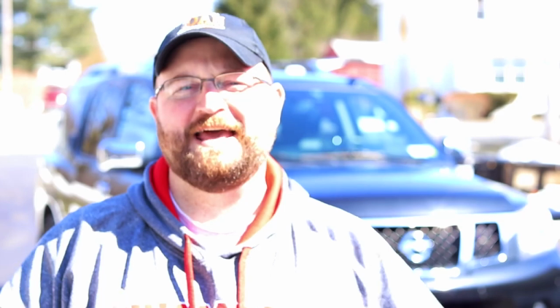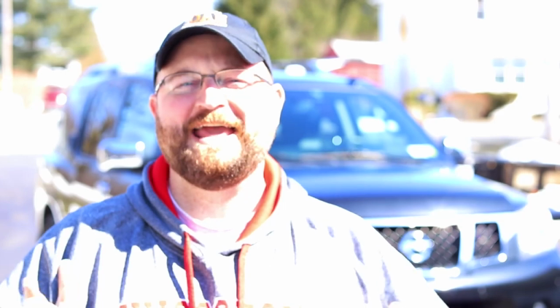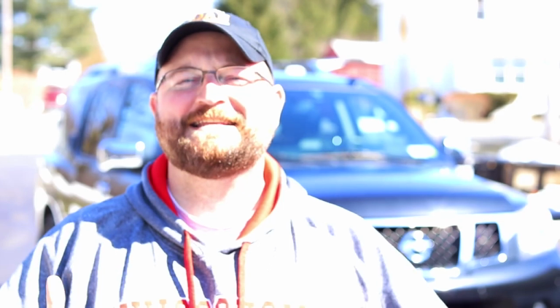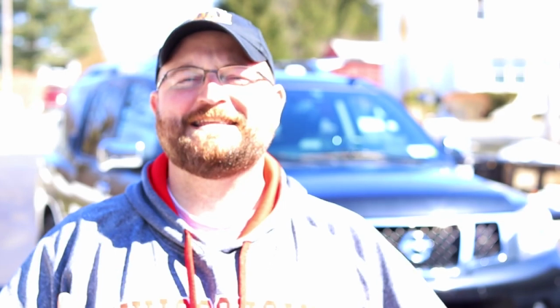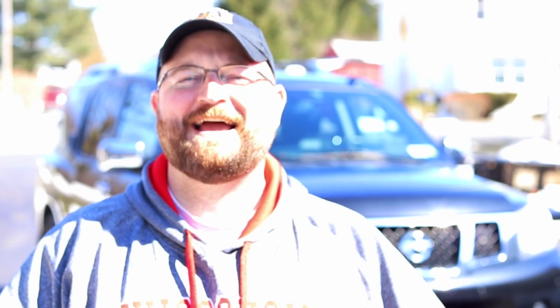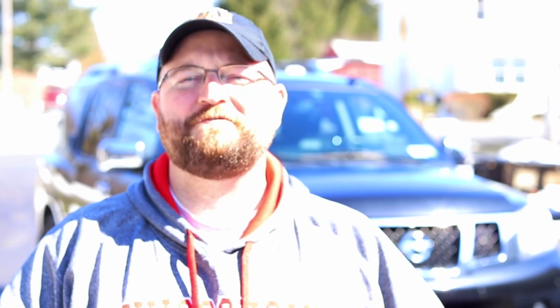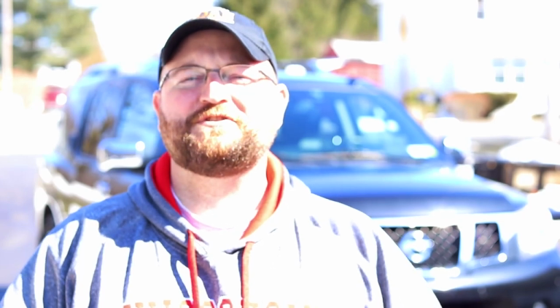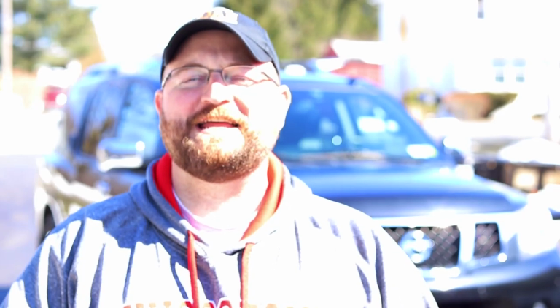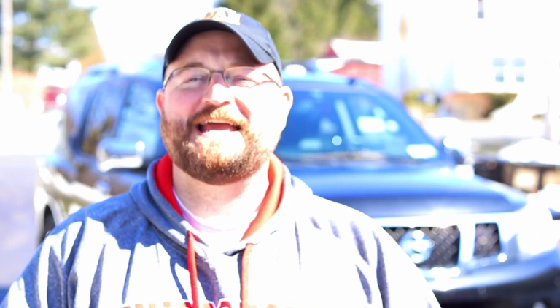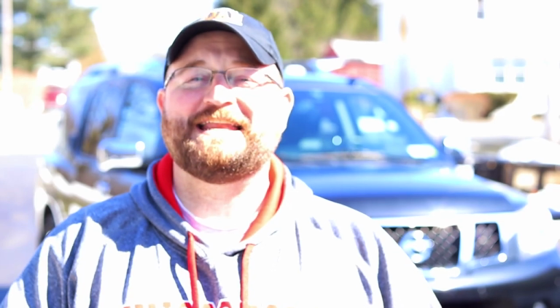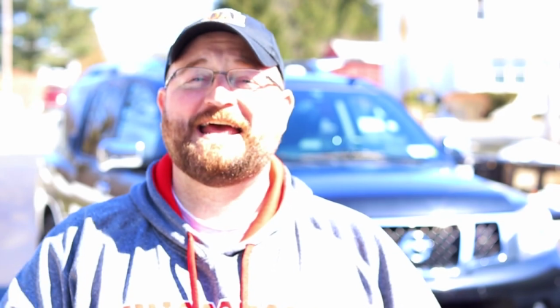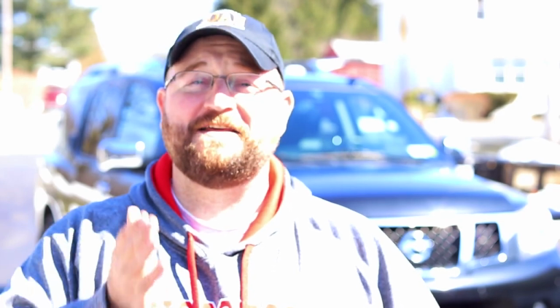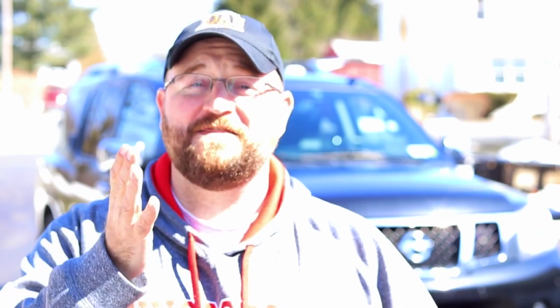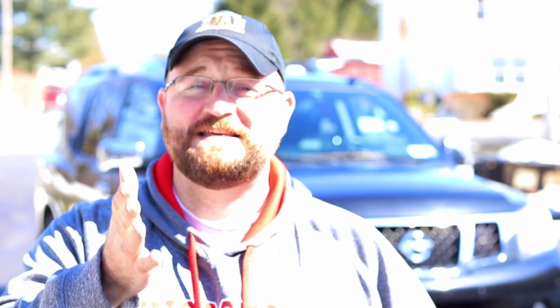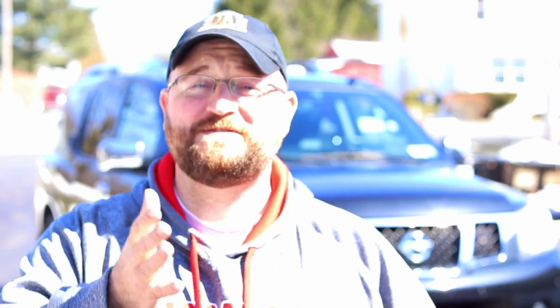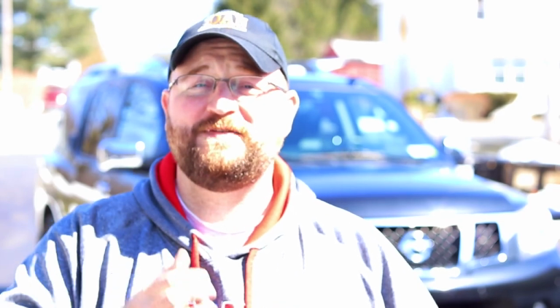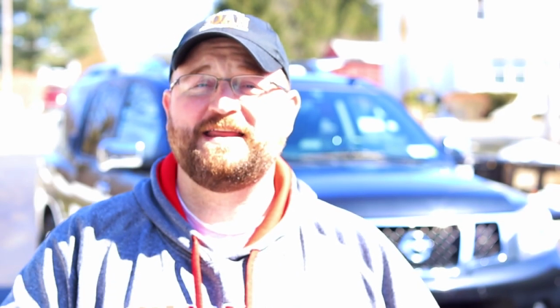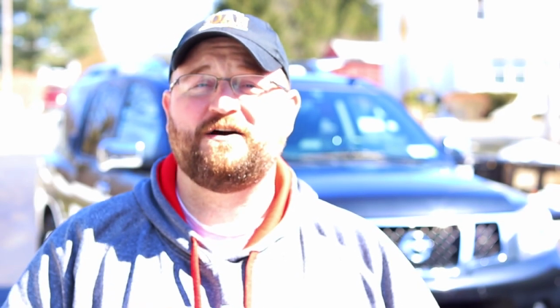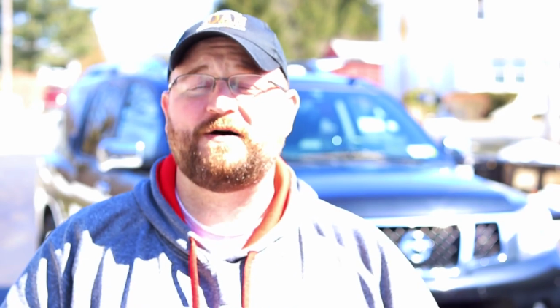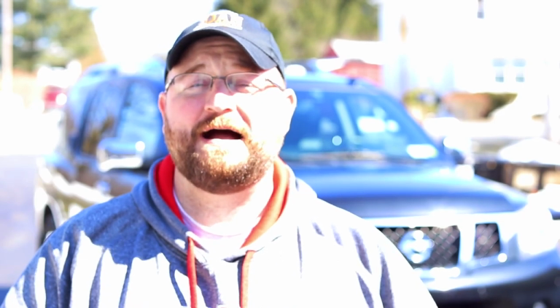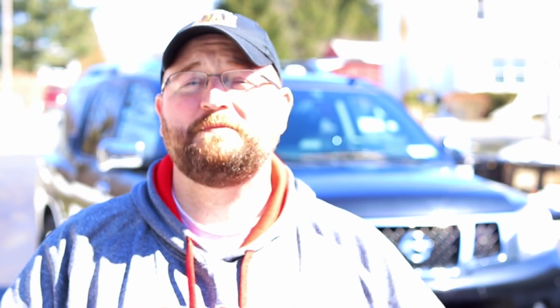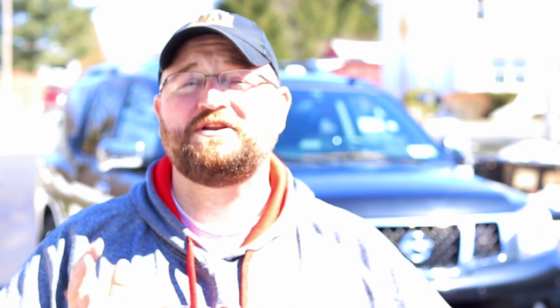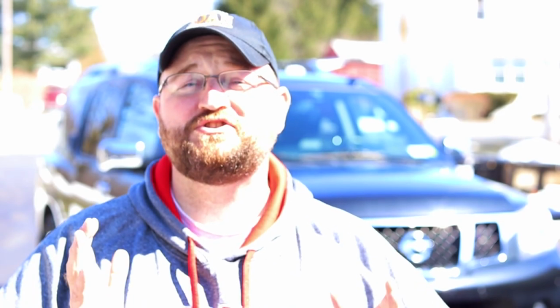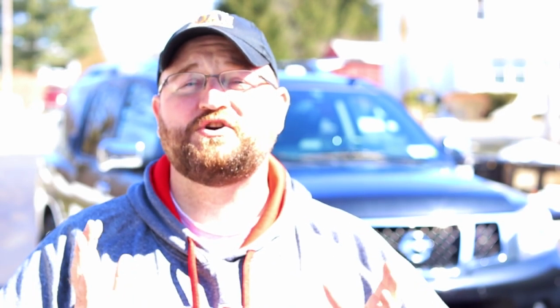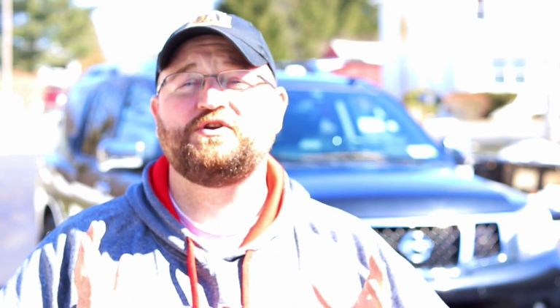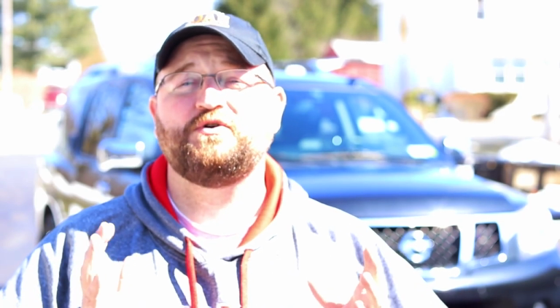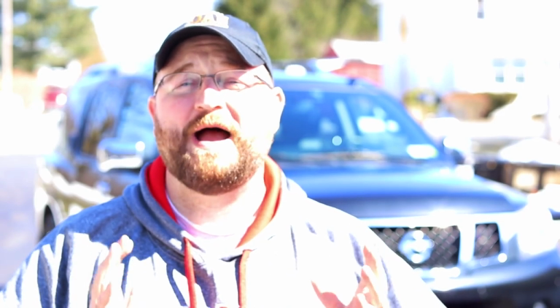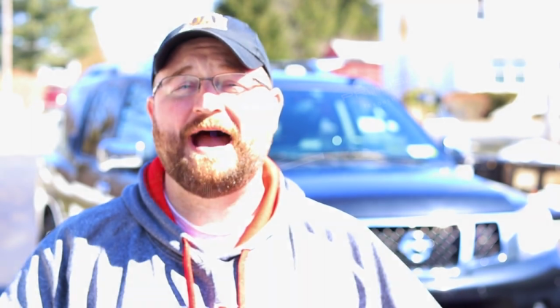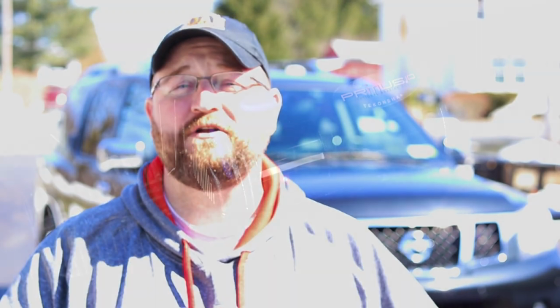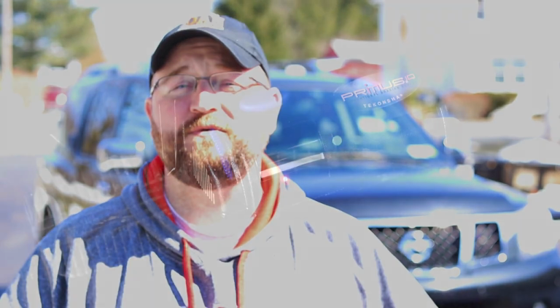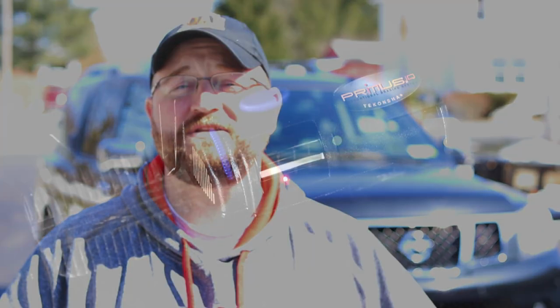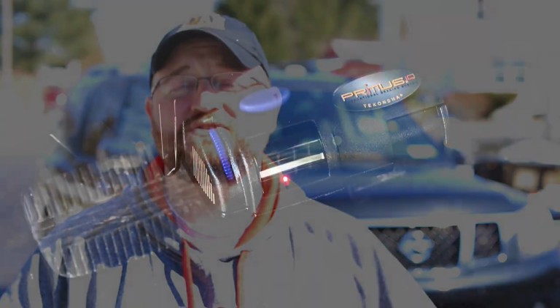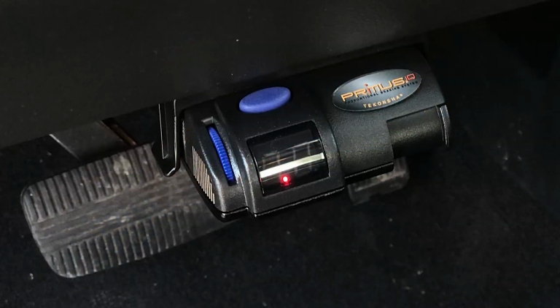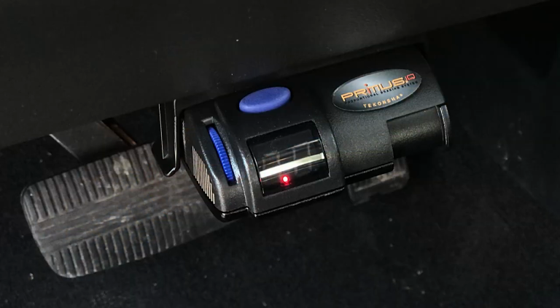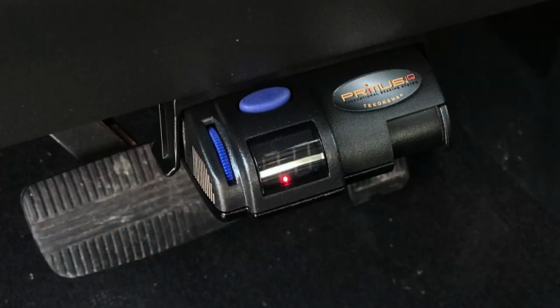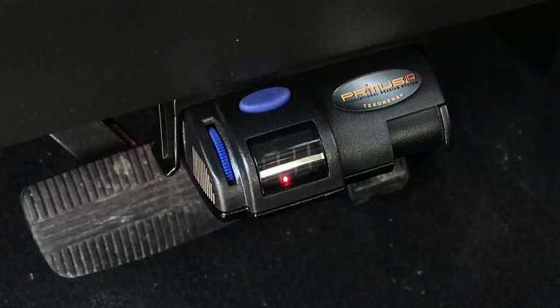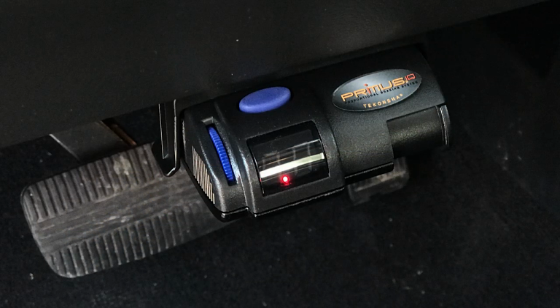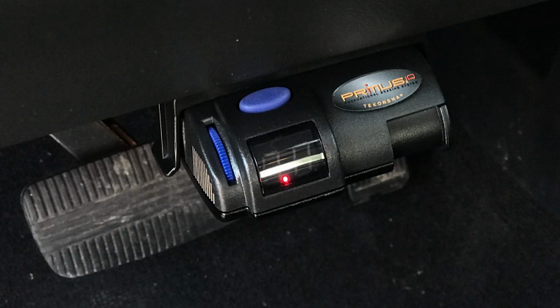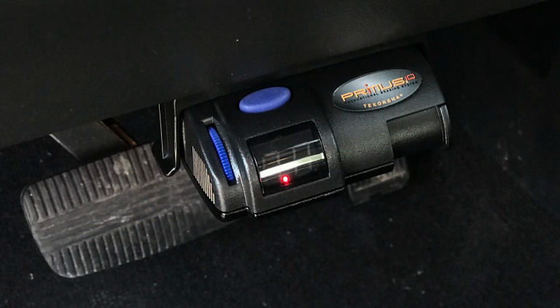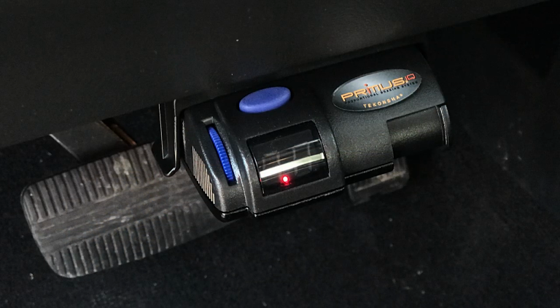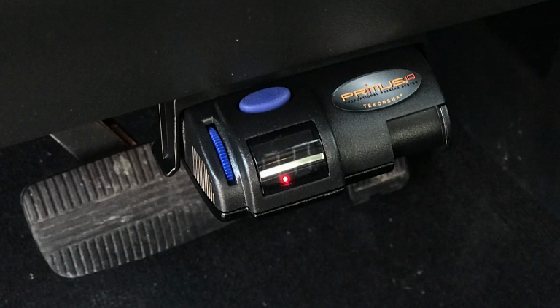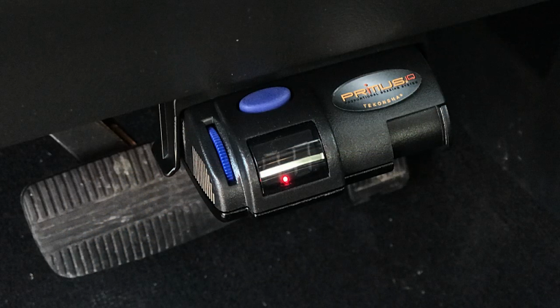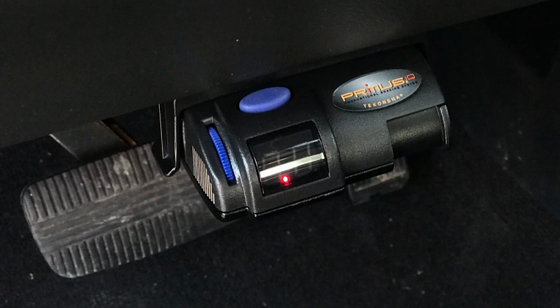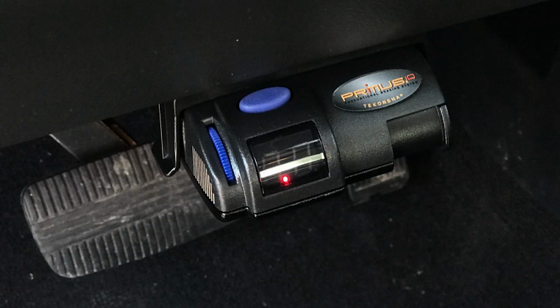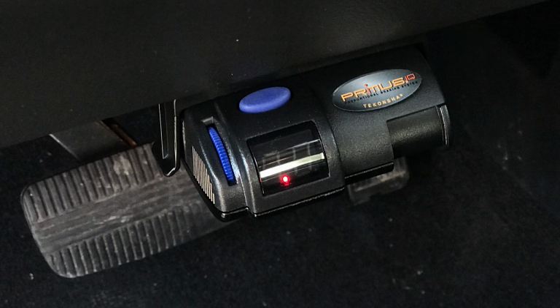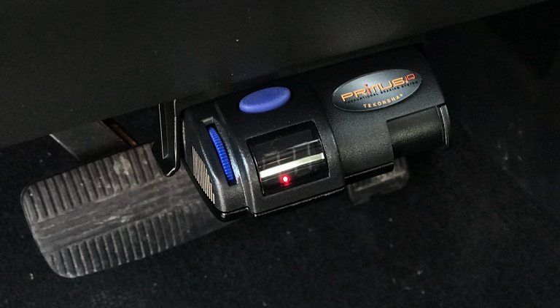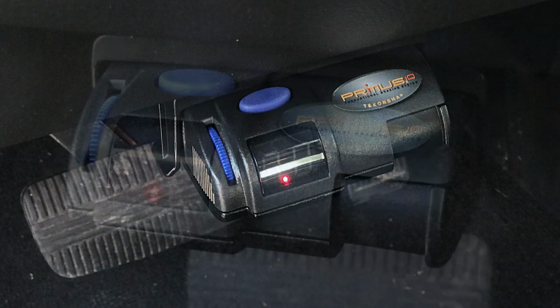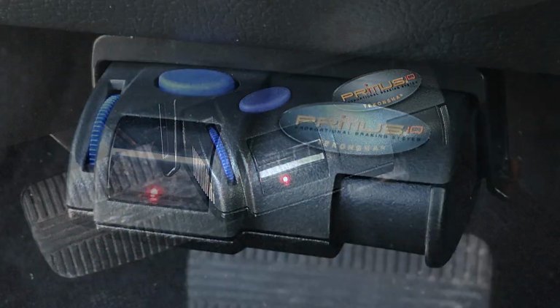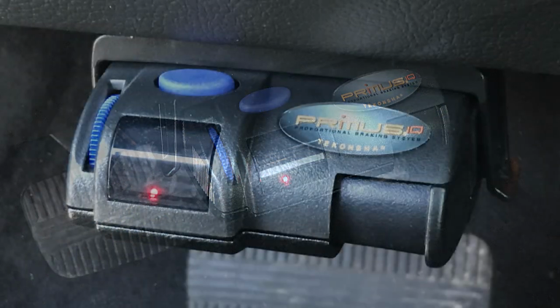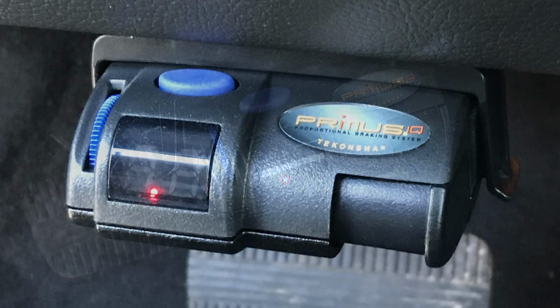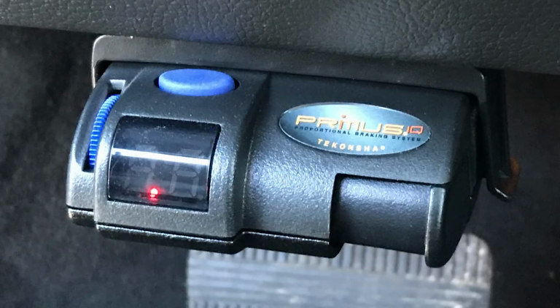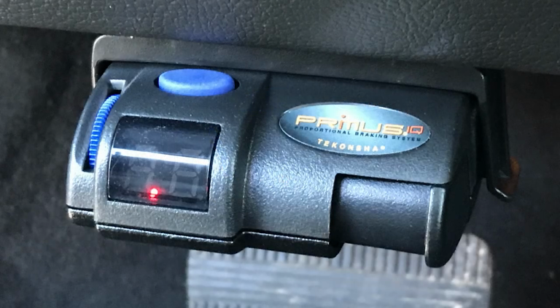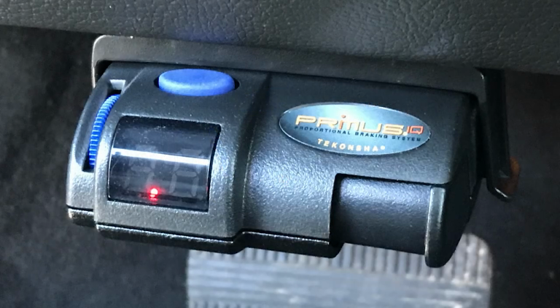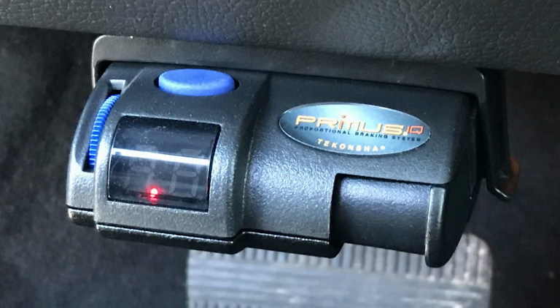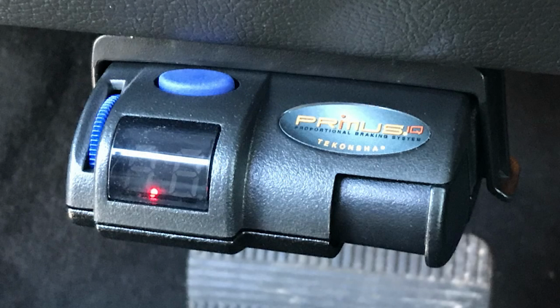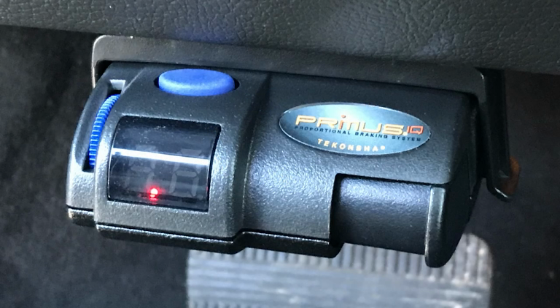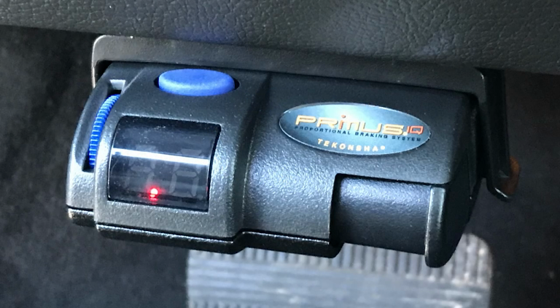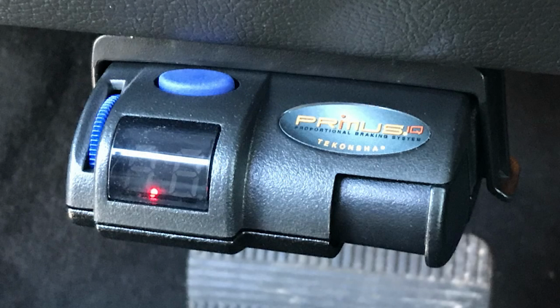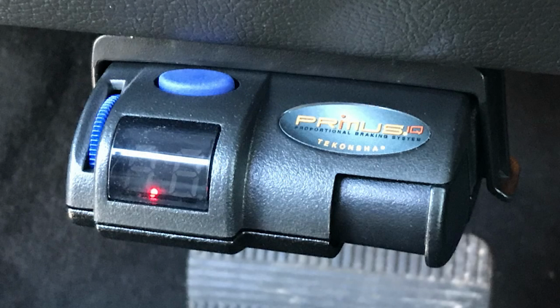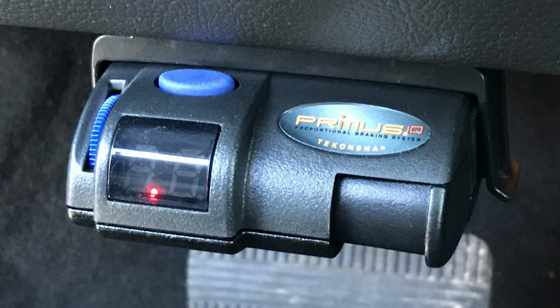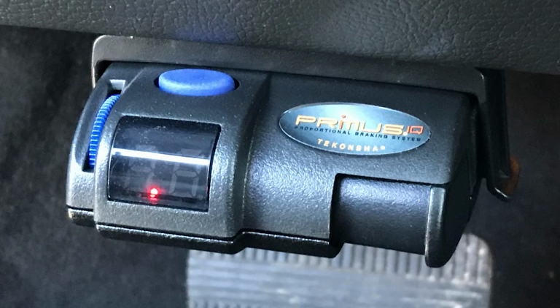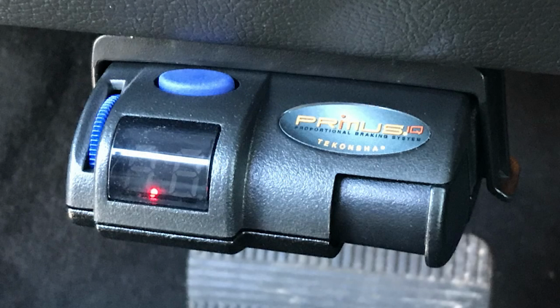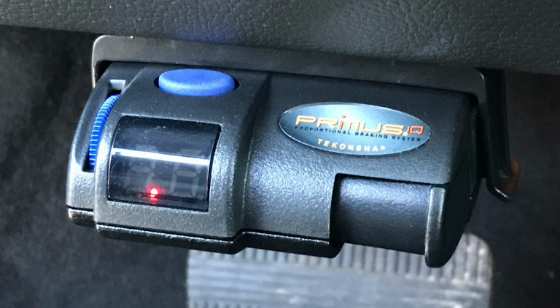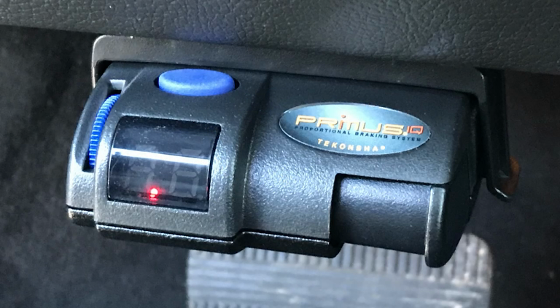Hey, it's The Average Dan, and in this video I'm going to show you how to install a brake controller in a Nissan Armada the easy way.